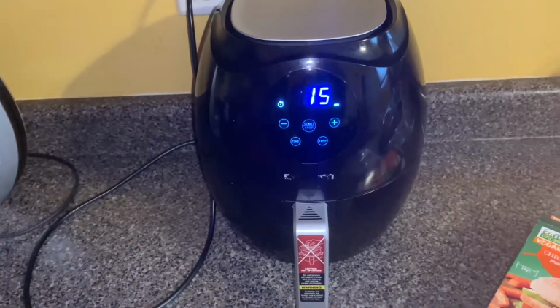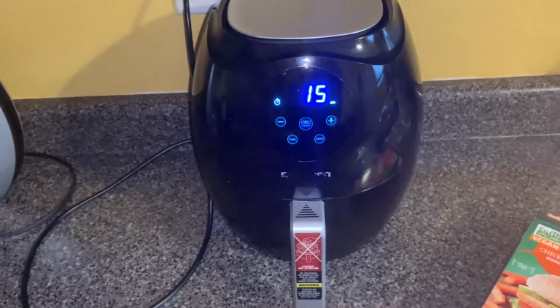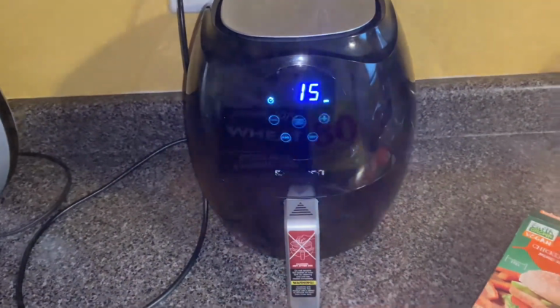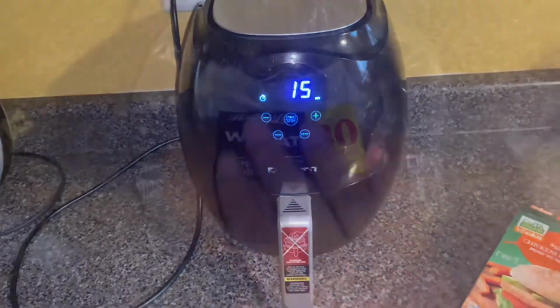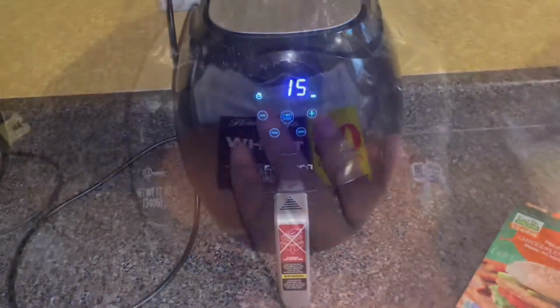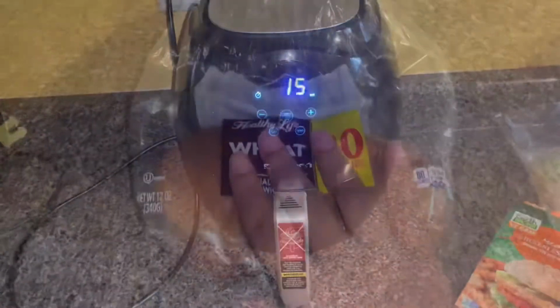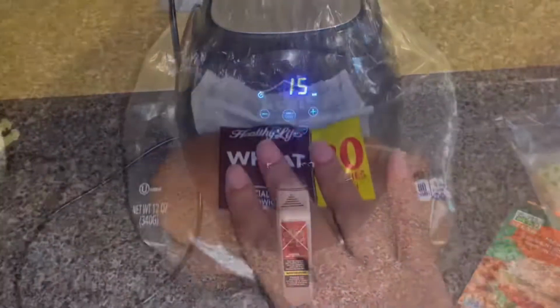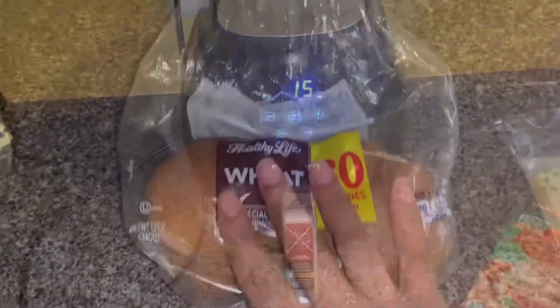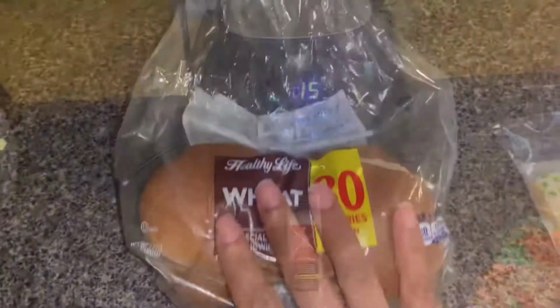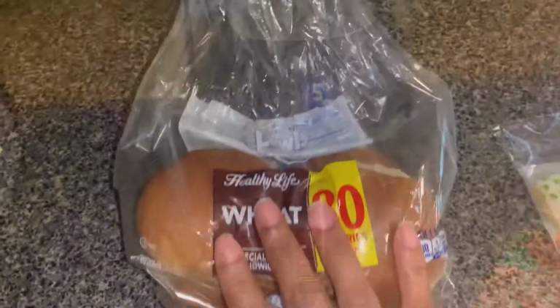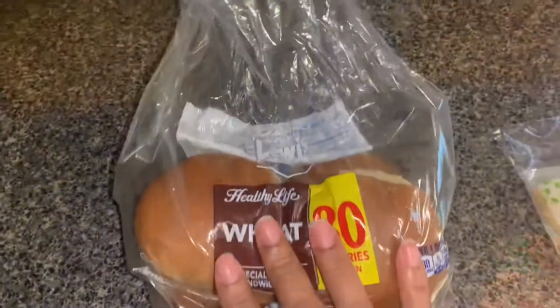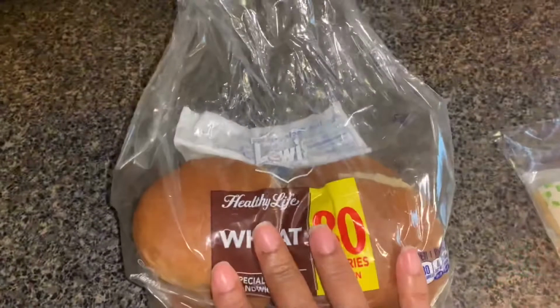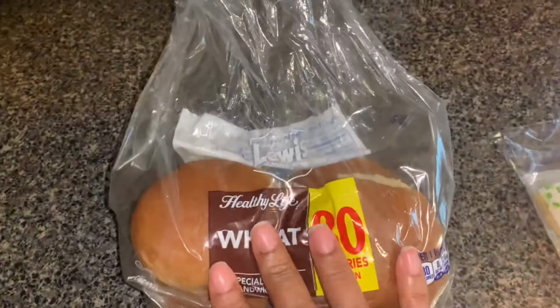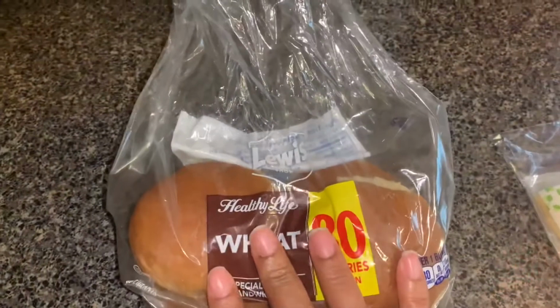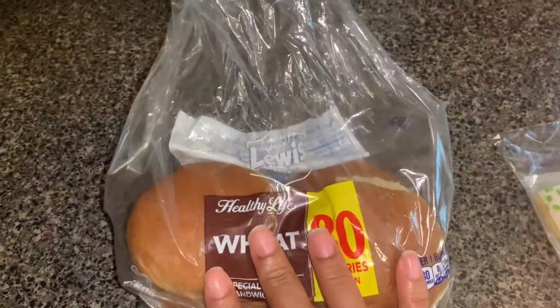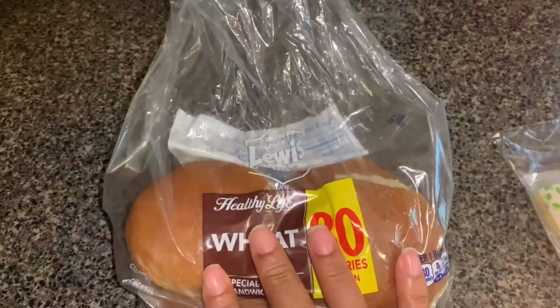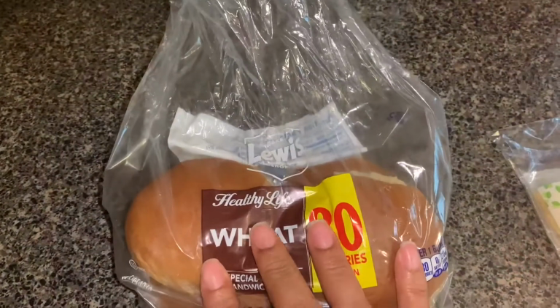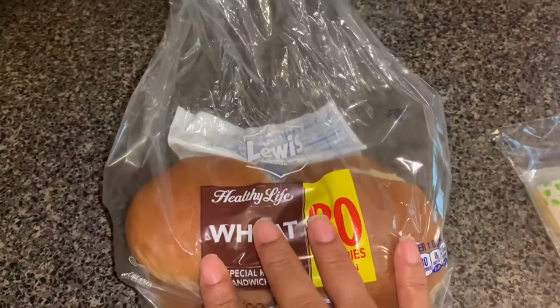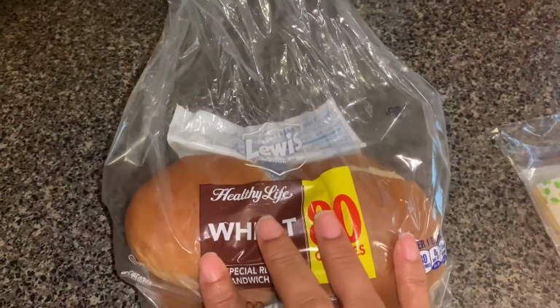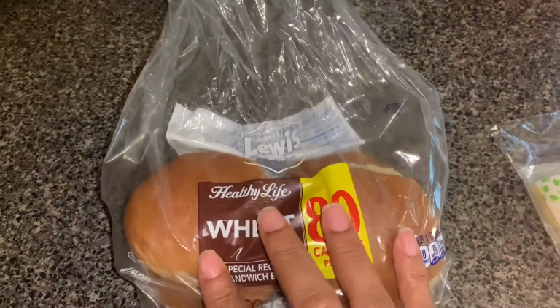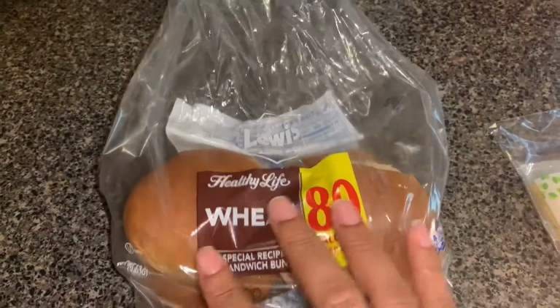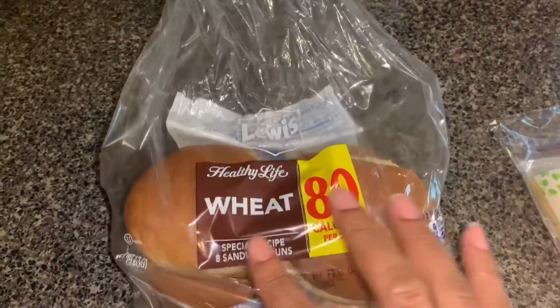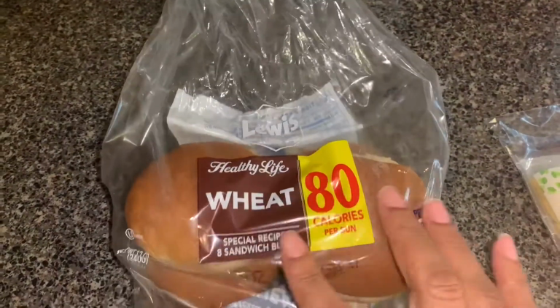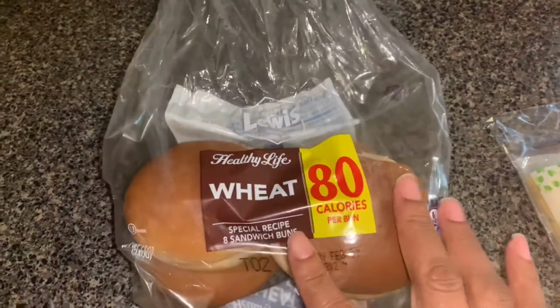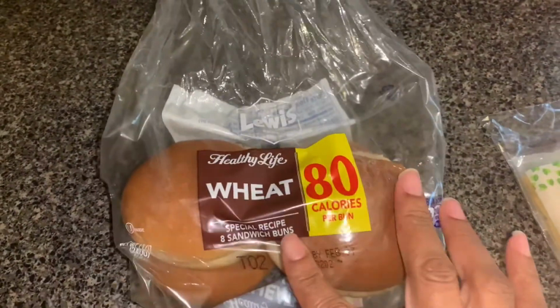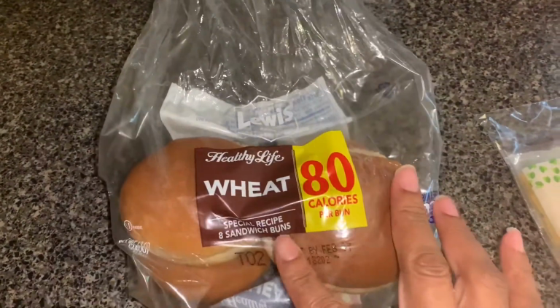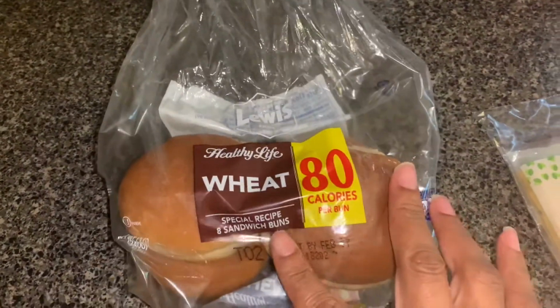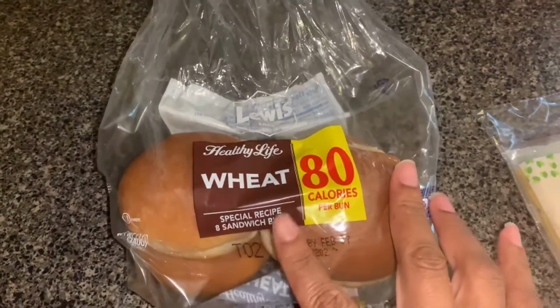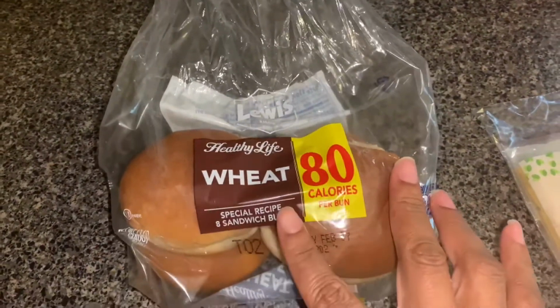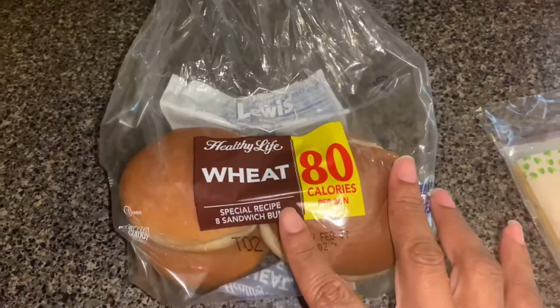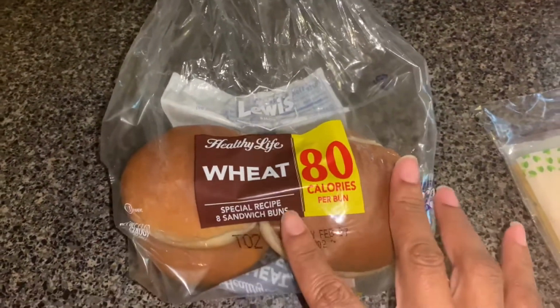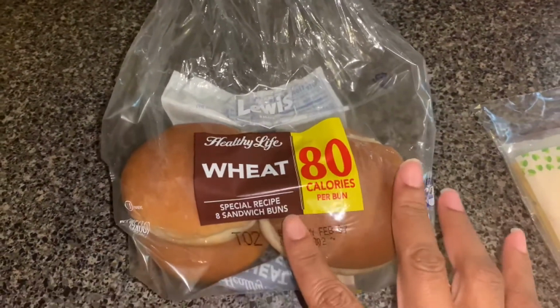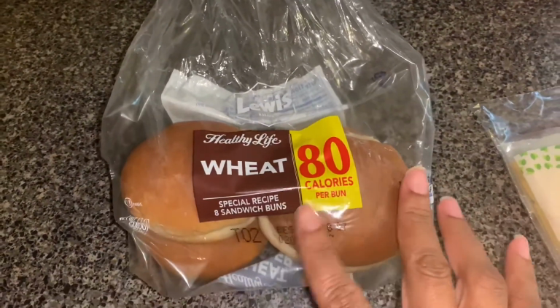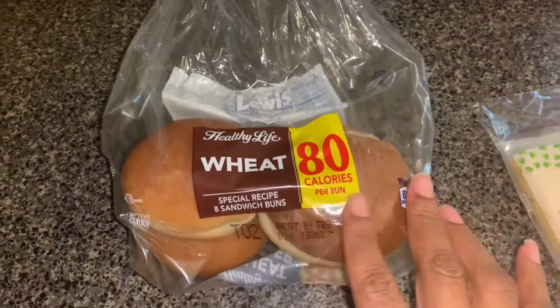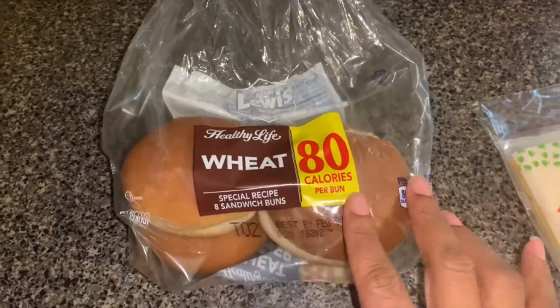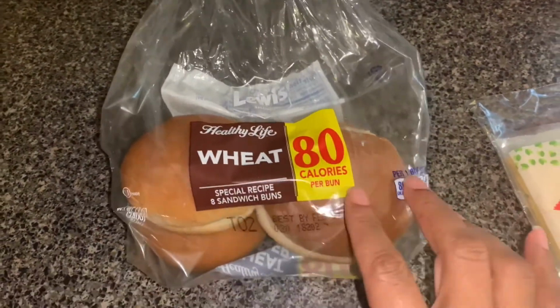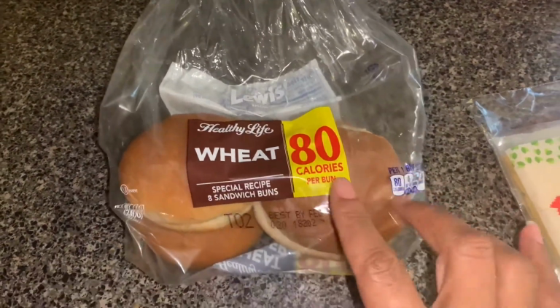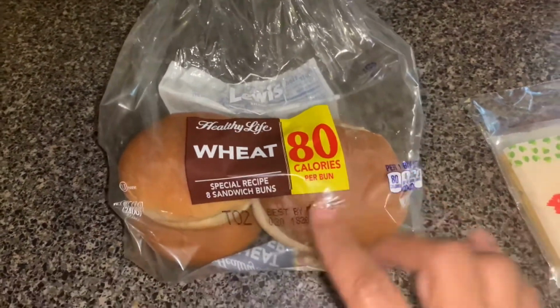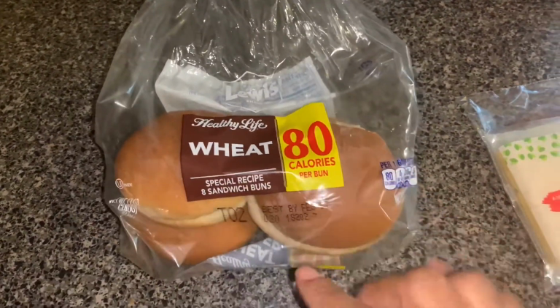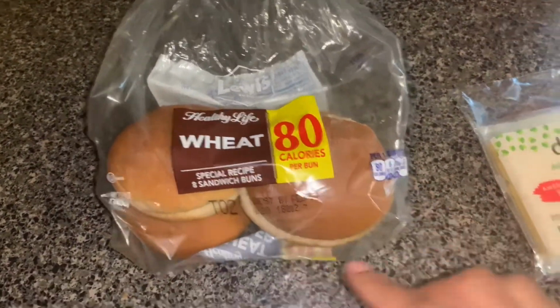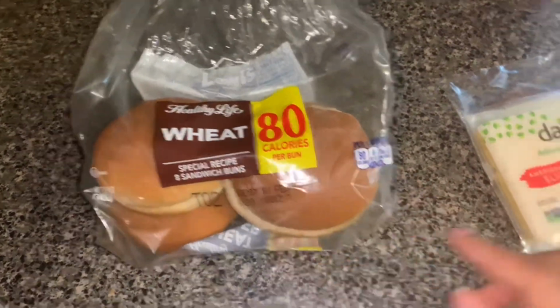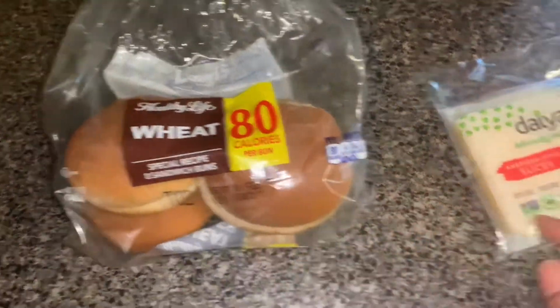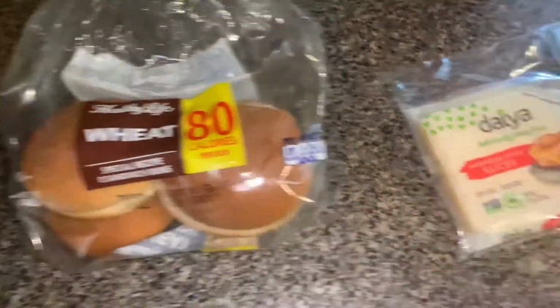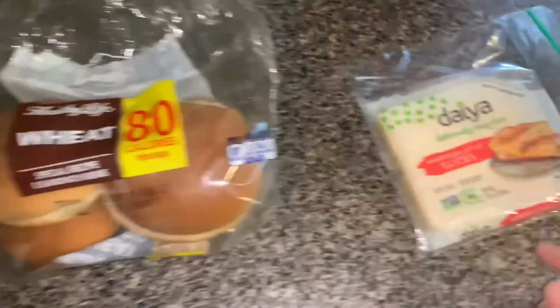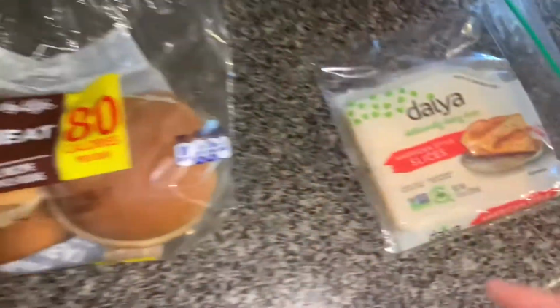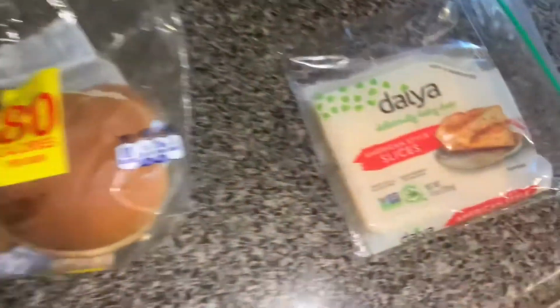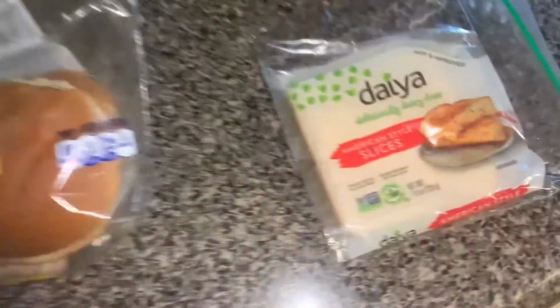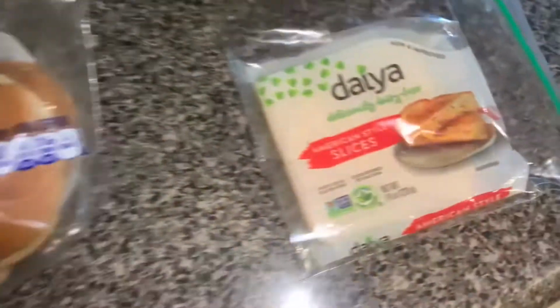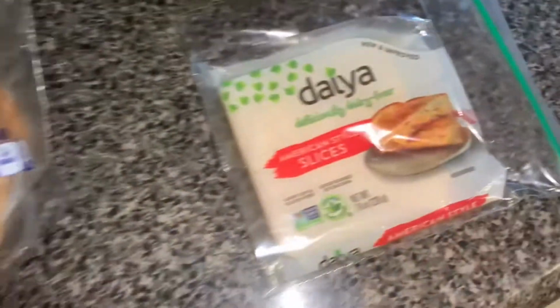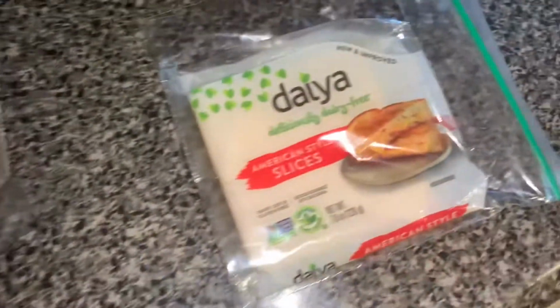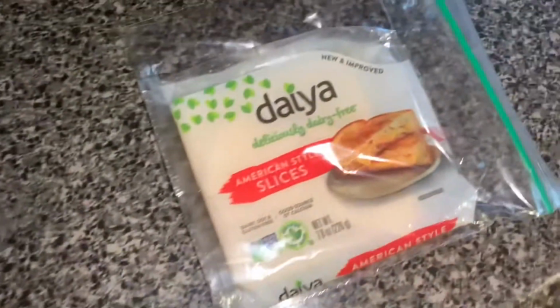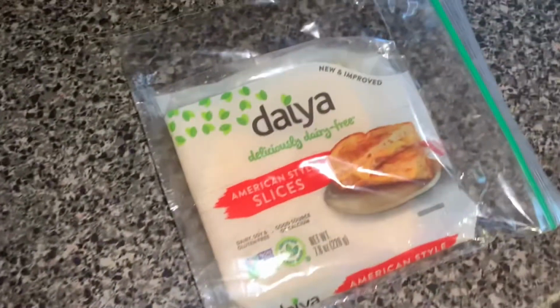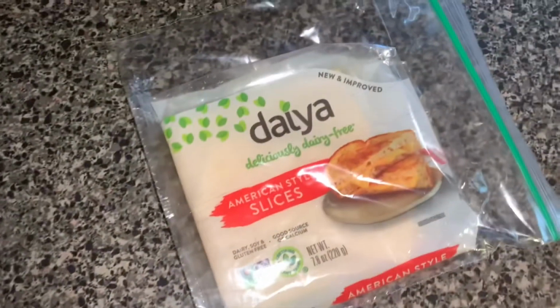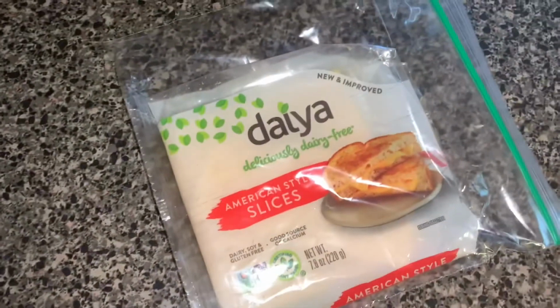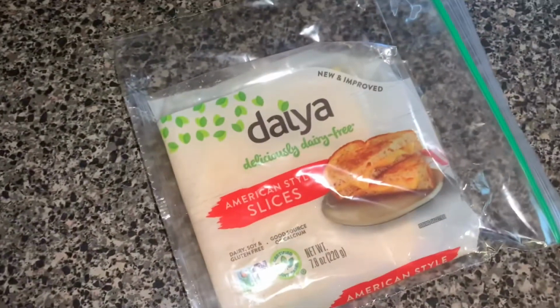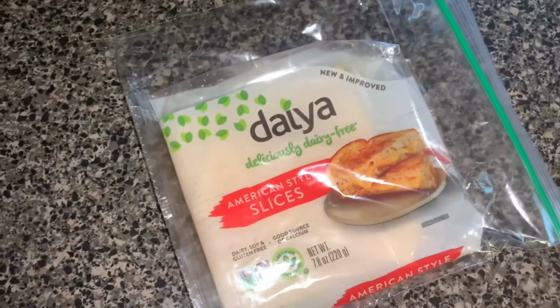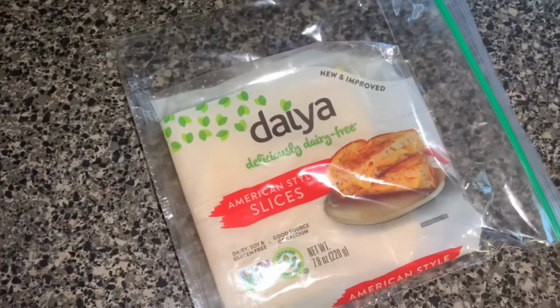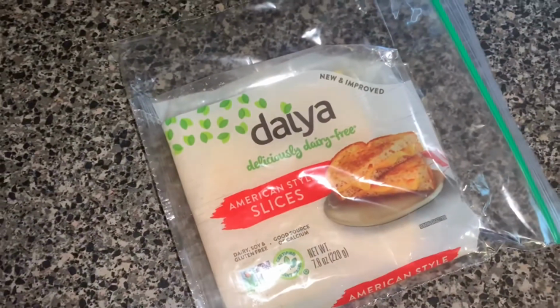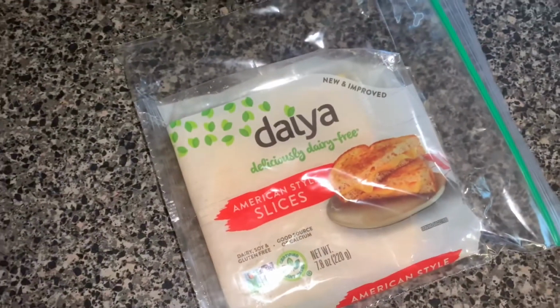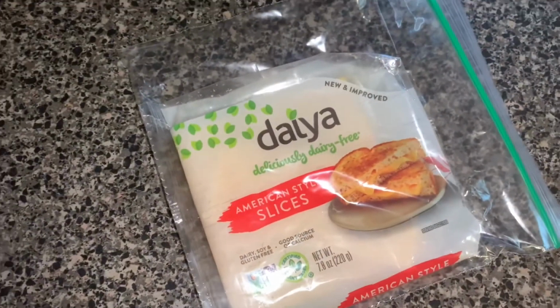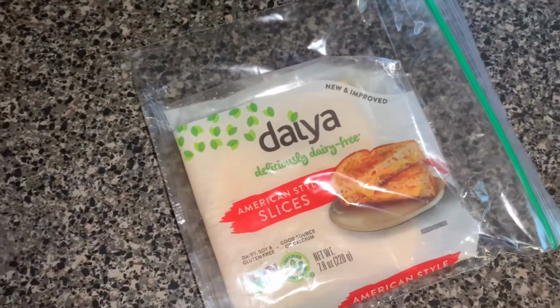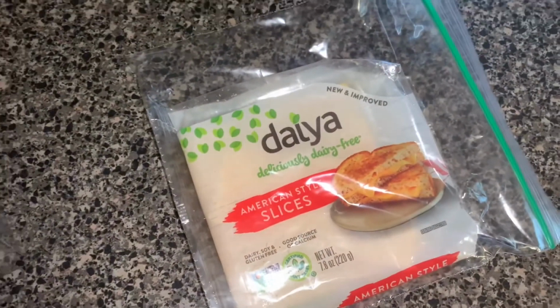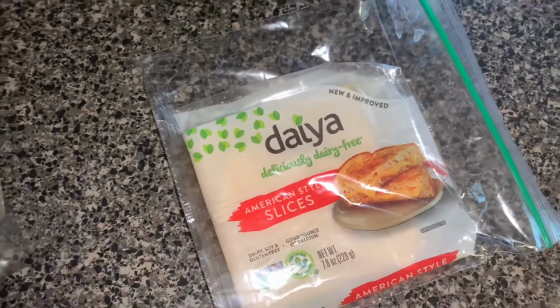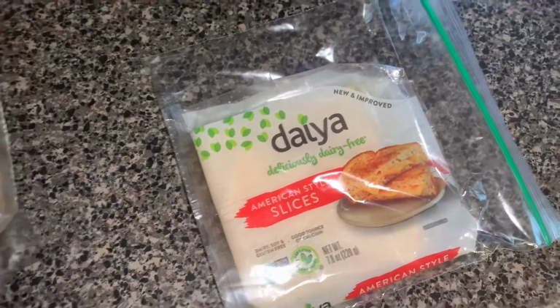I'm going to use this healthy life wheat bread and this diet cheese.